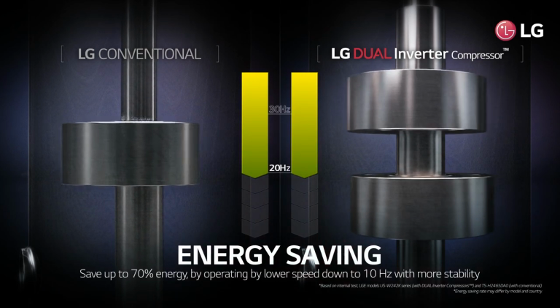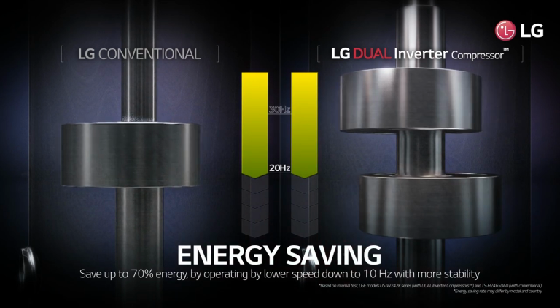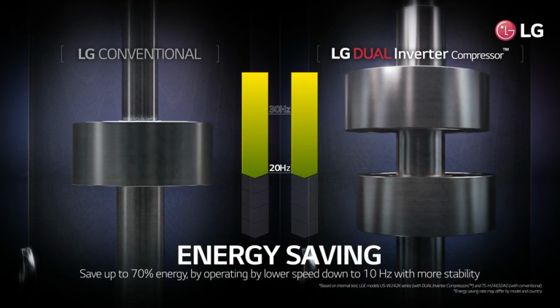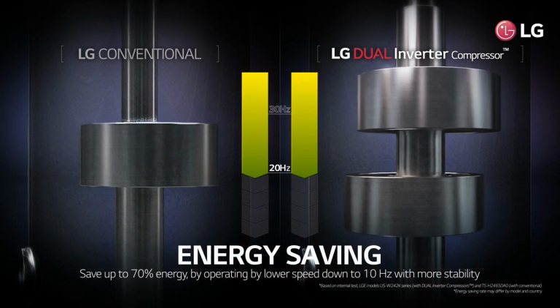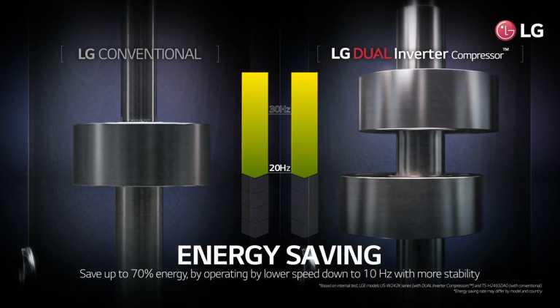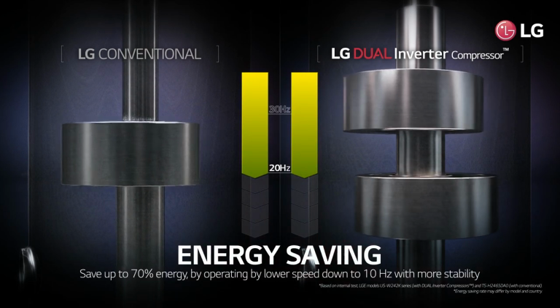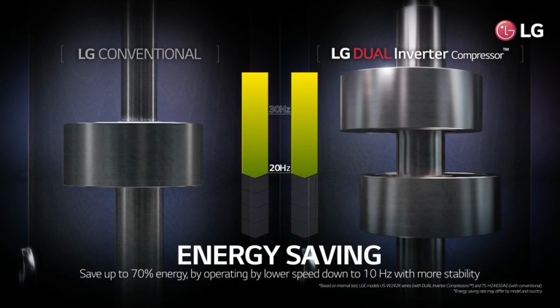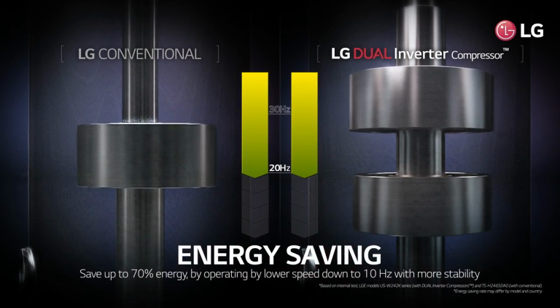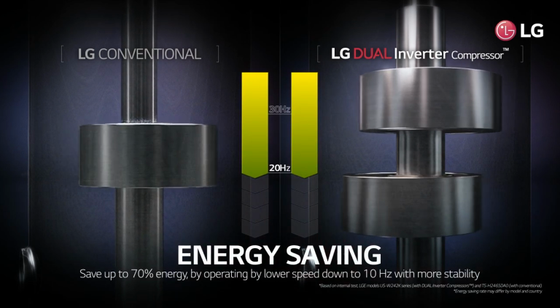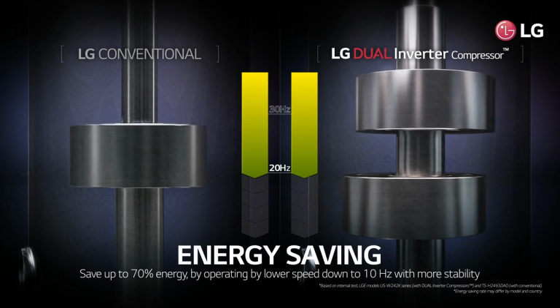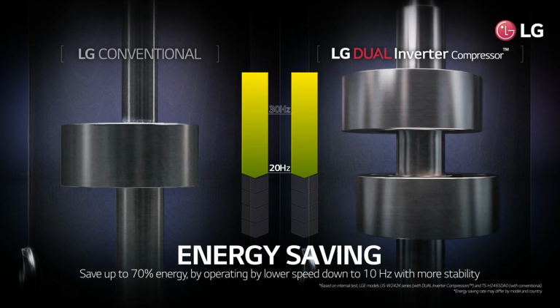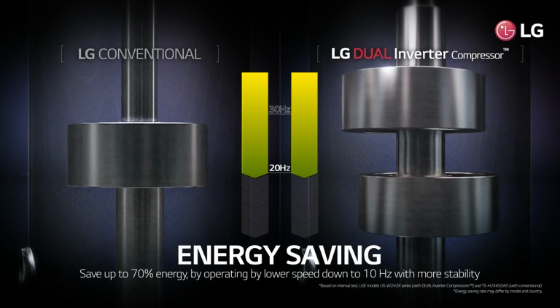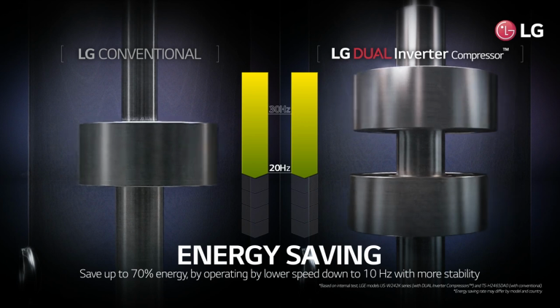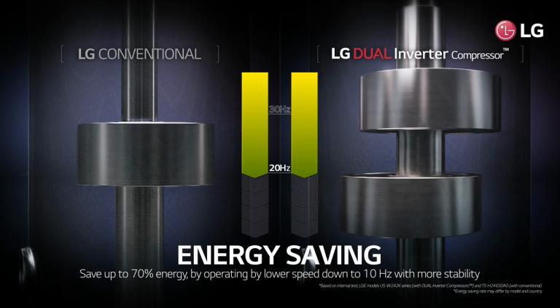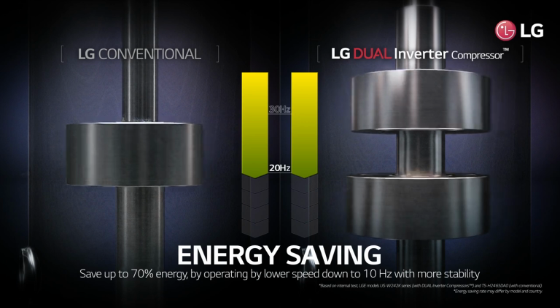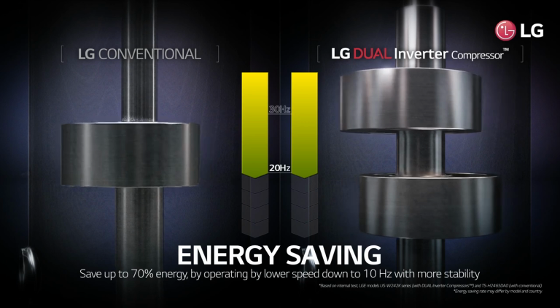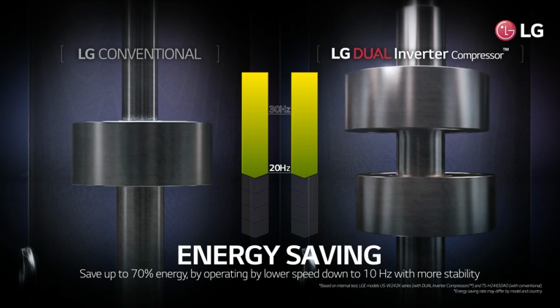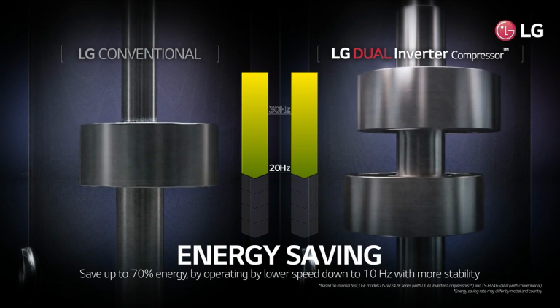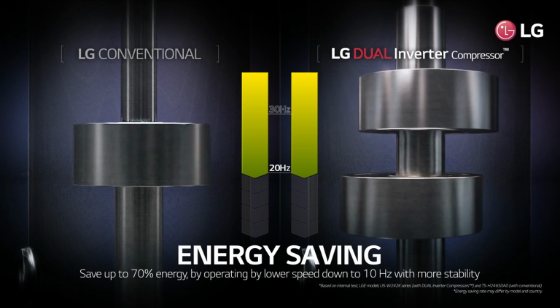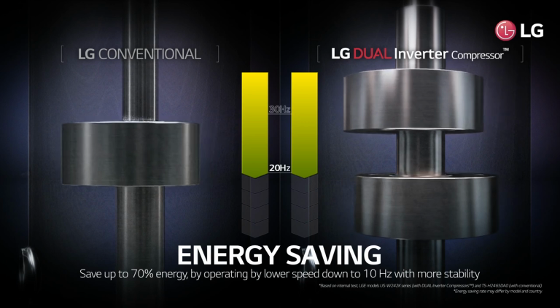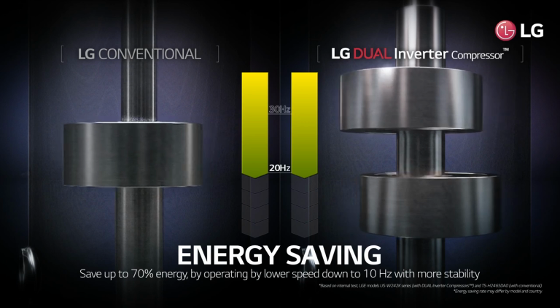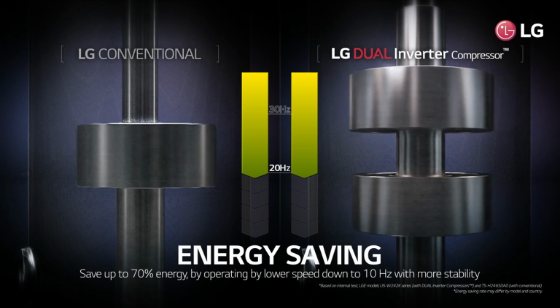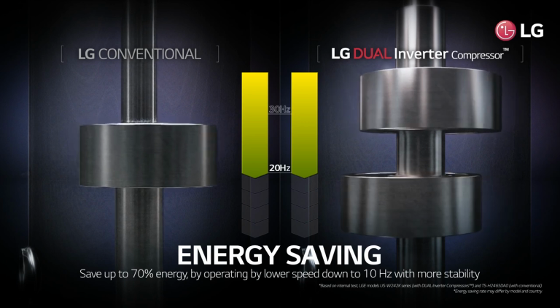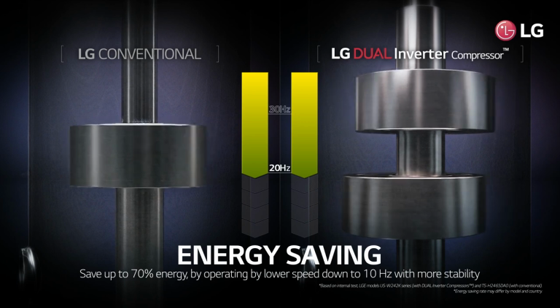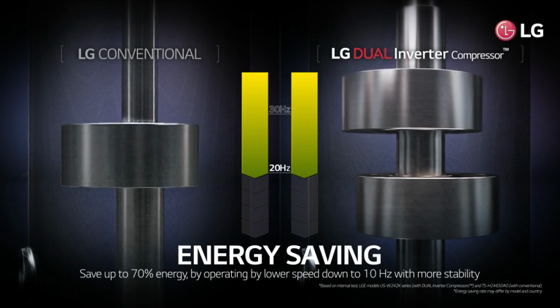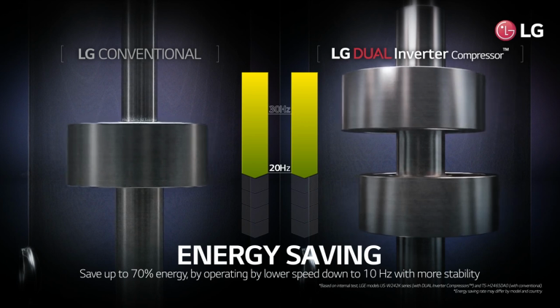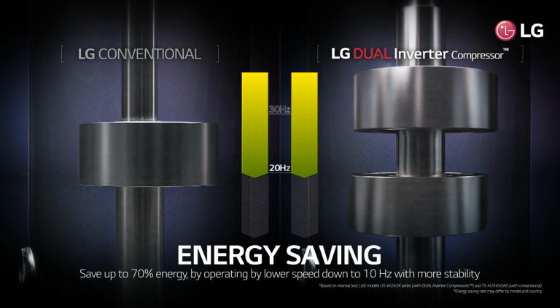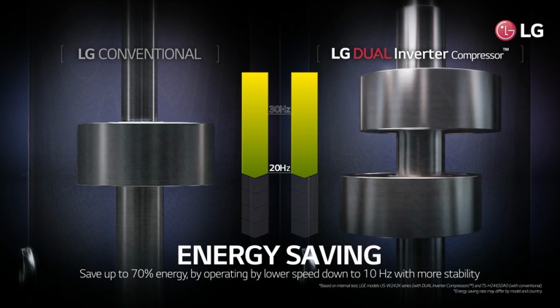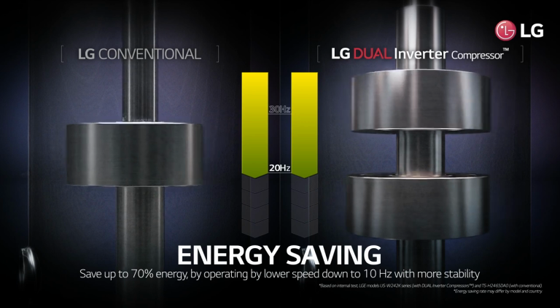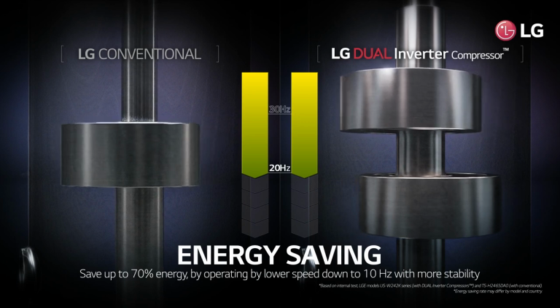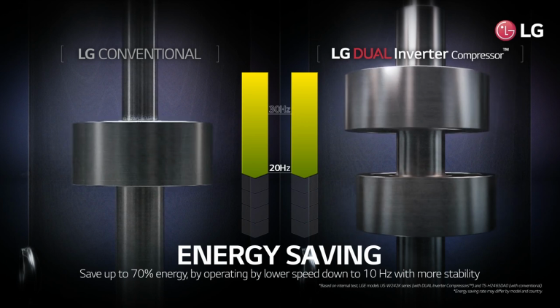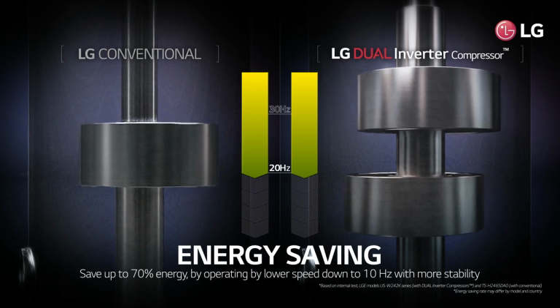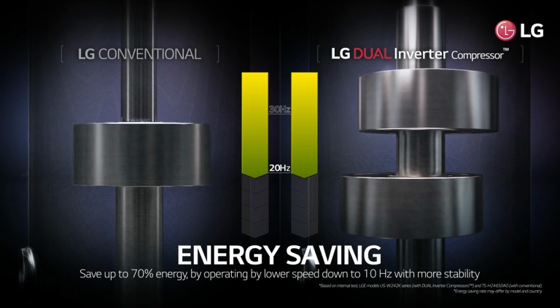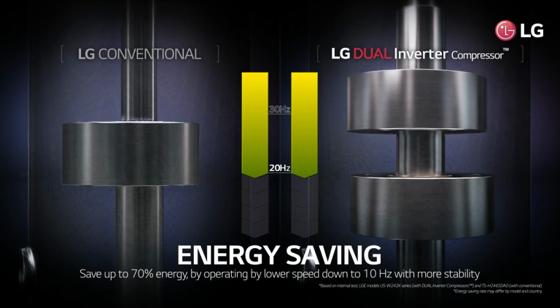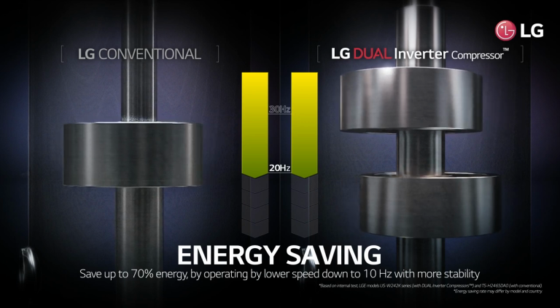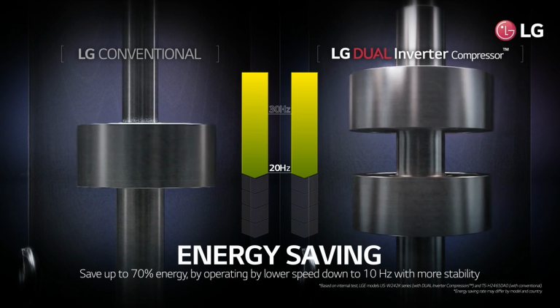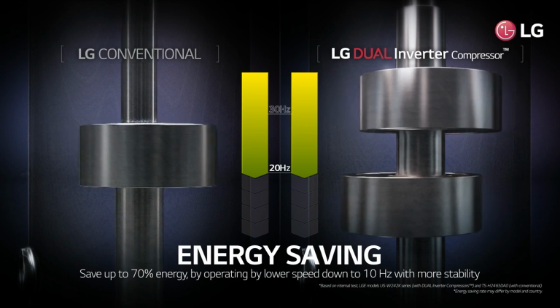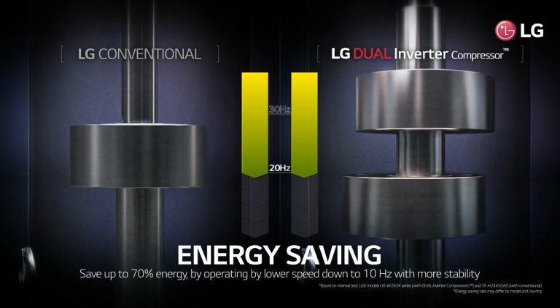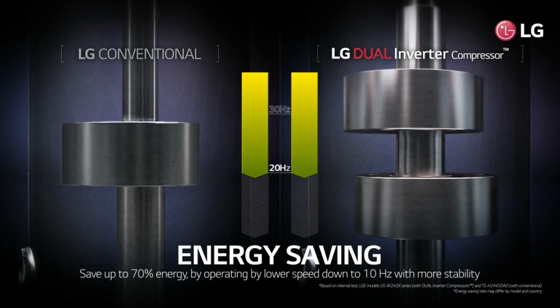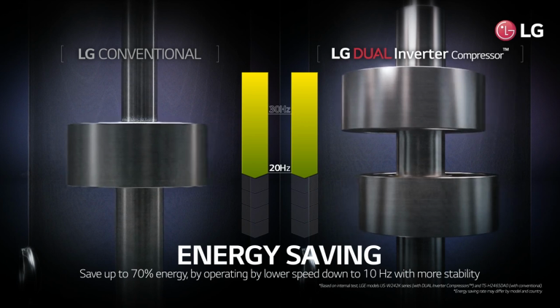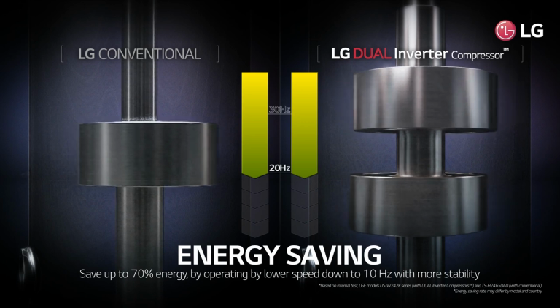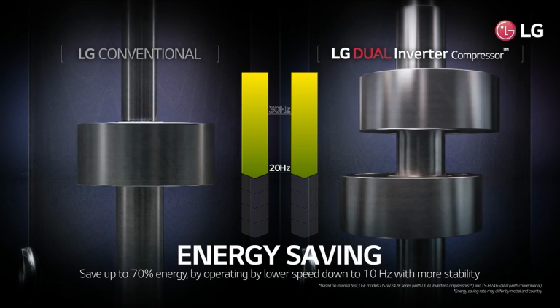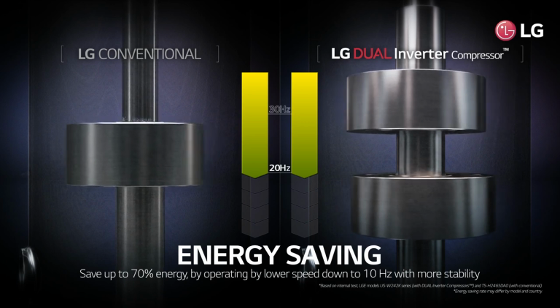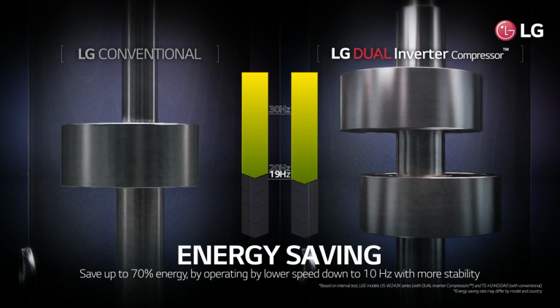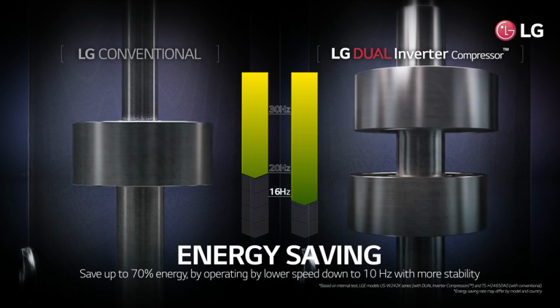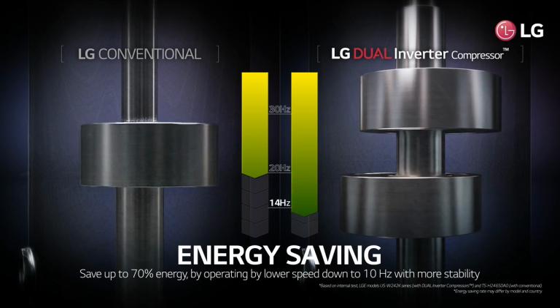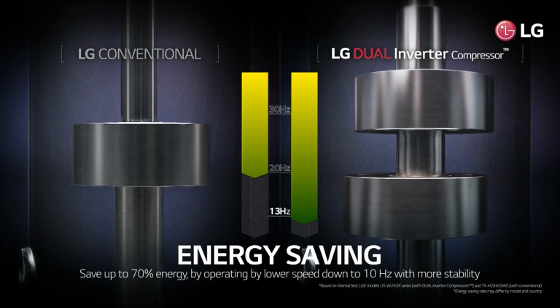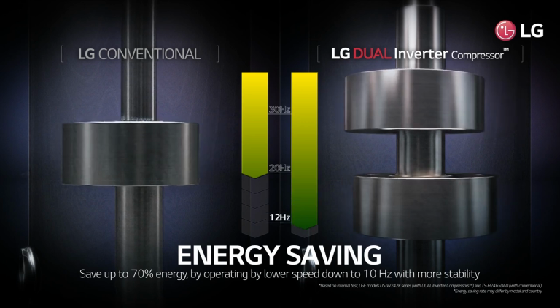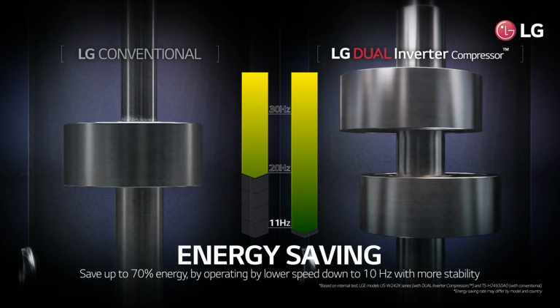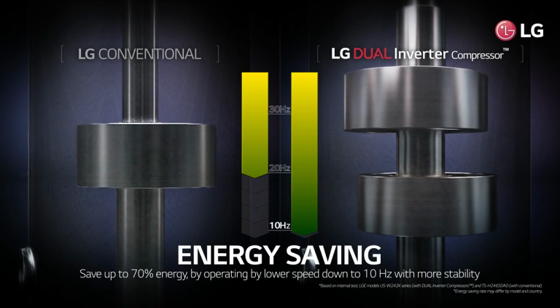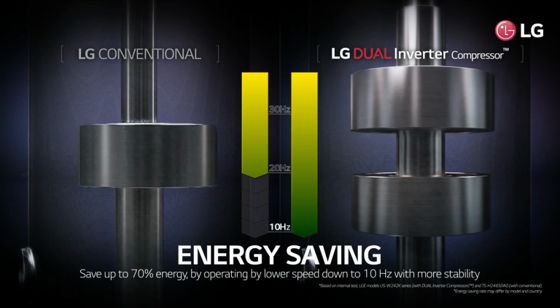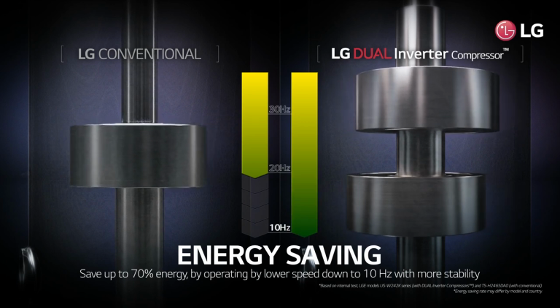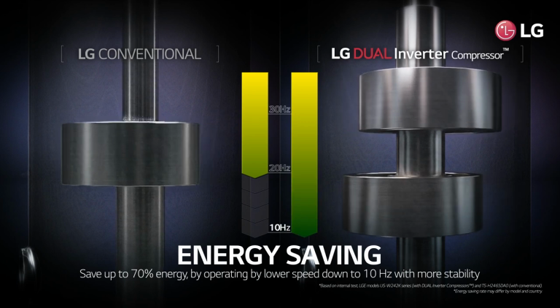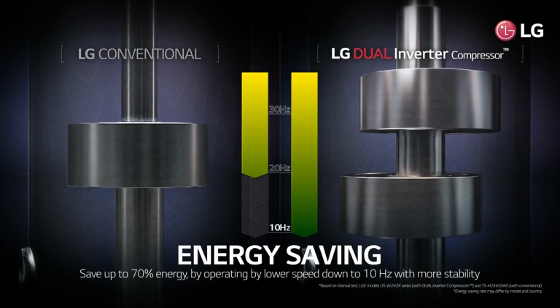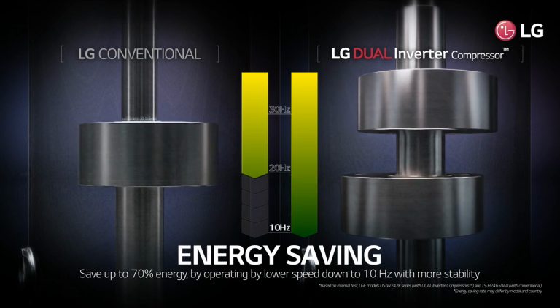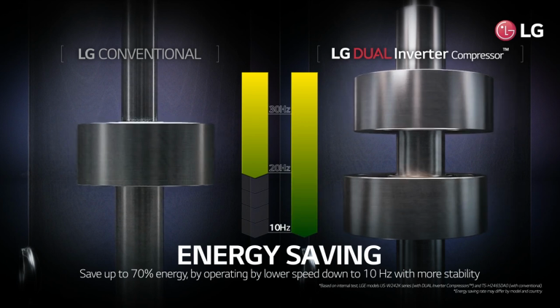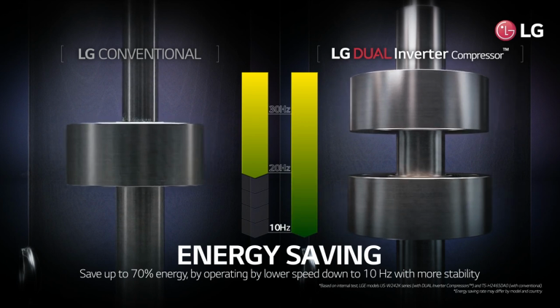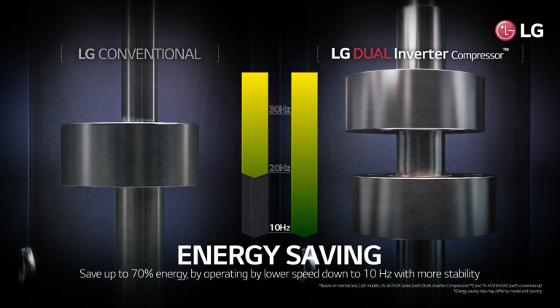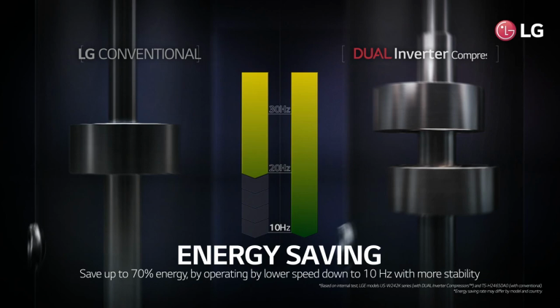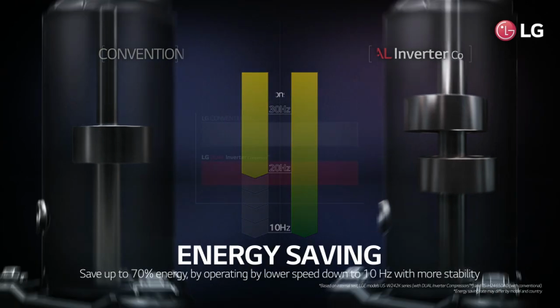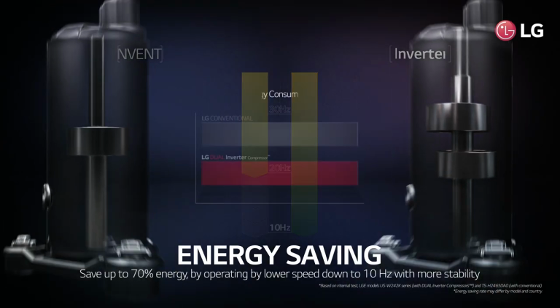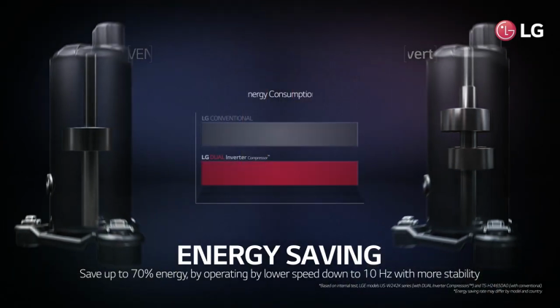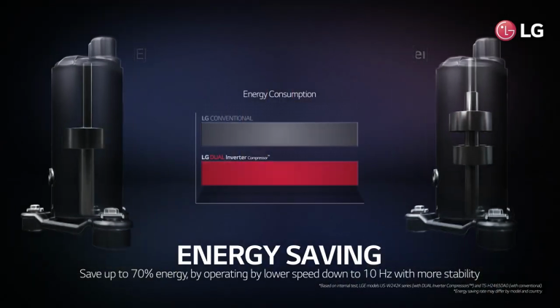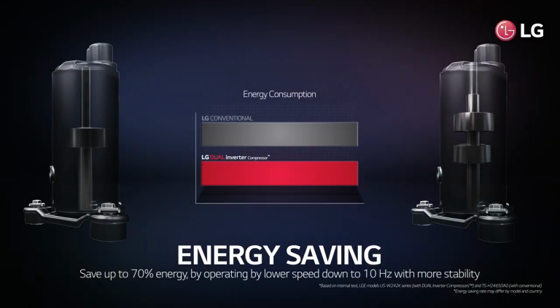It also saves up to 70% more energy by operating at speeds as low as 10 Hertz, with more stability.